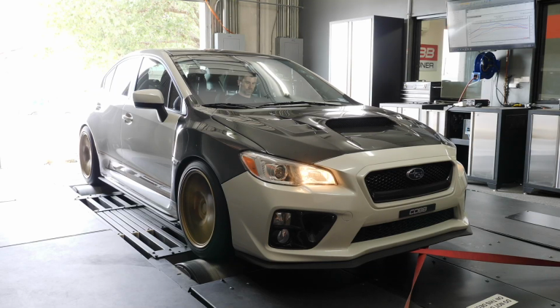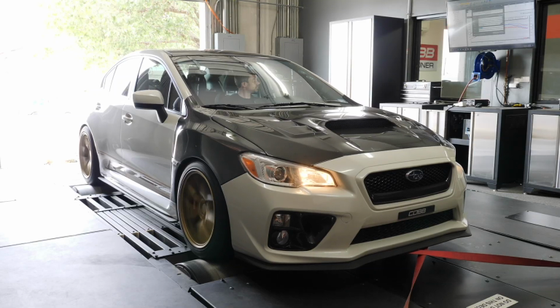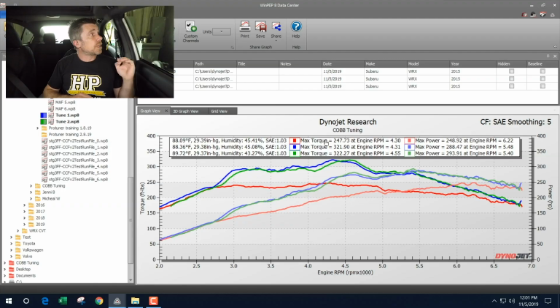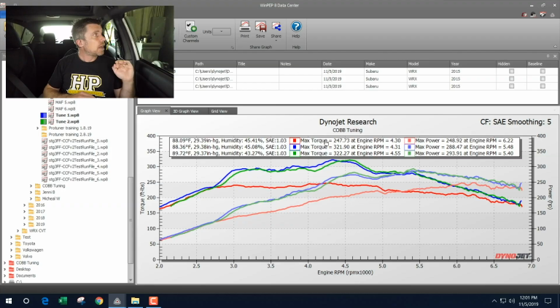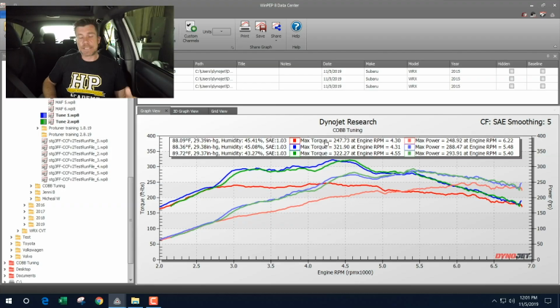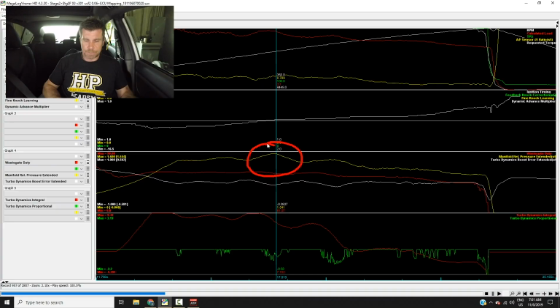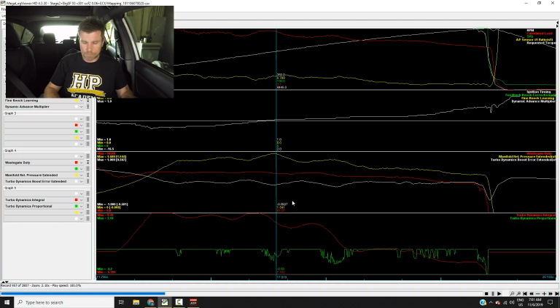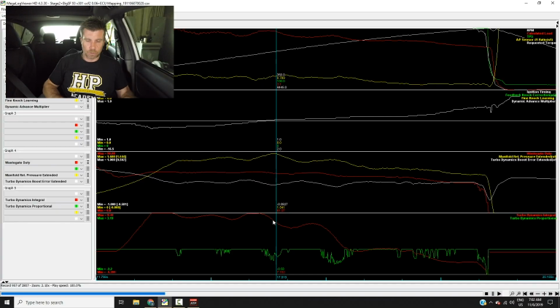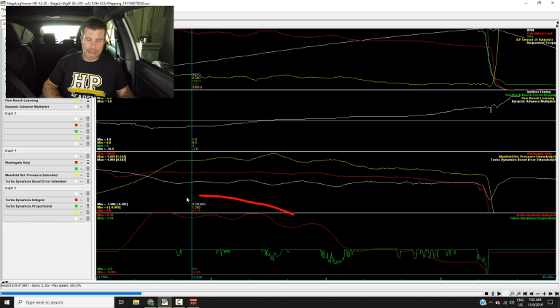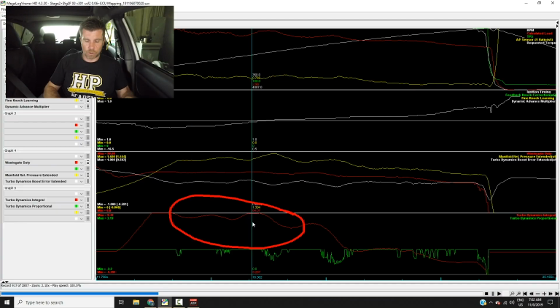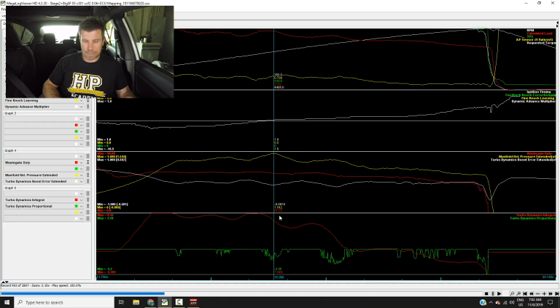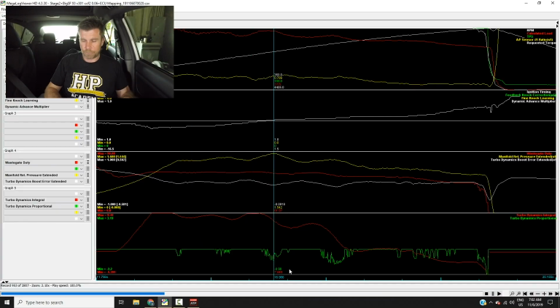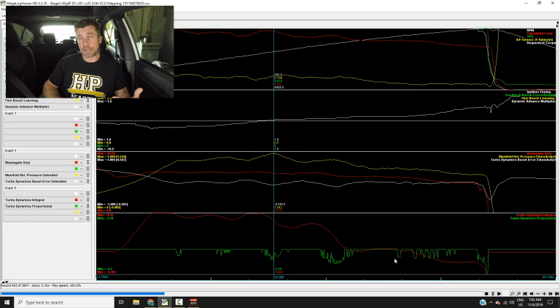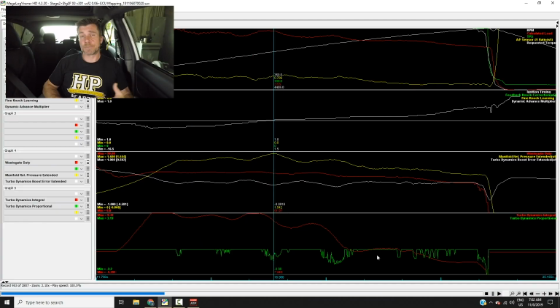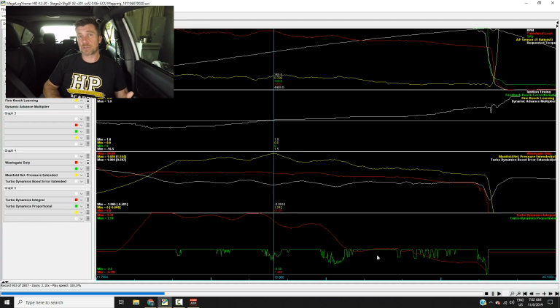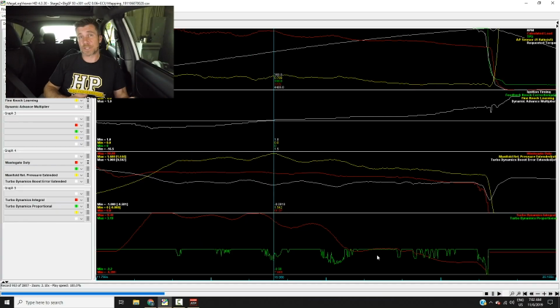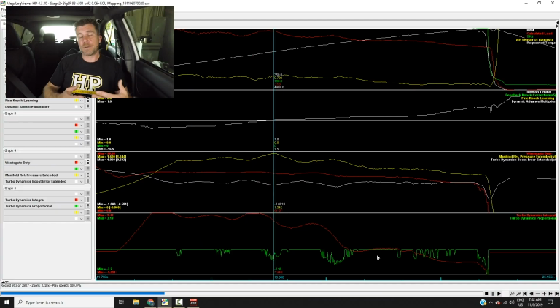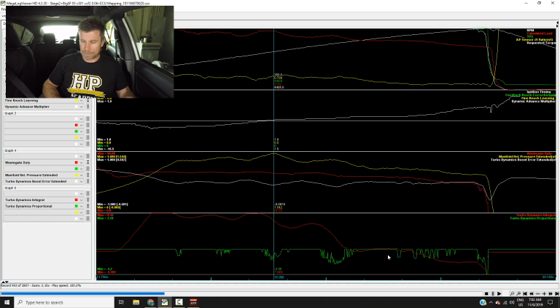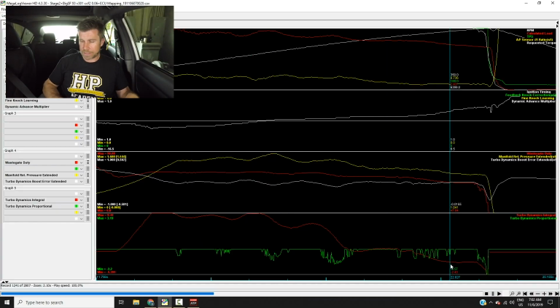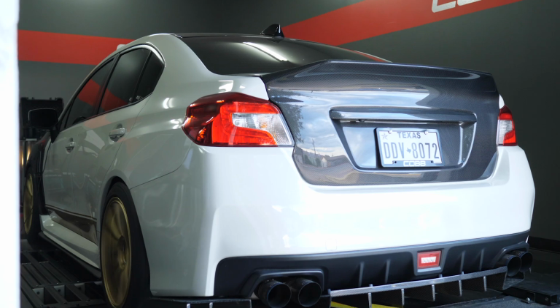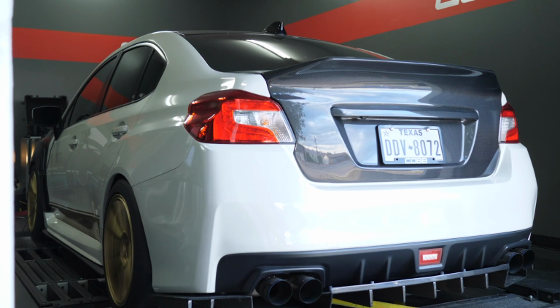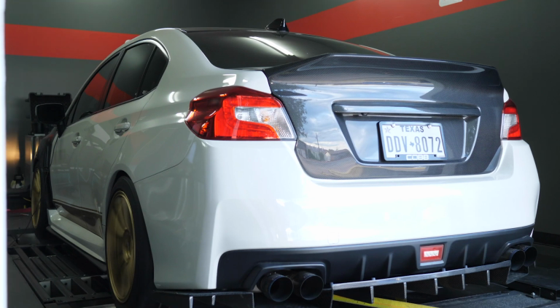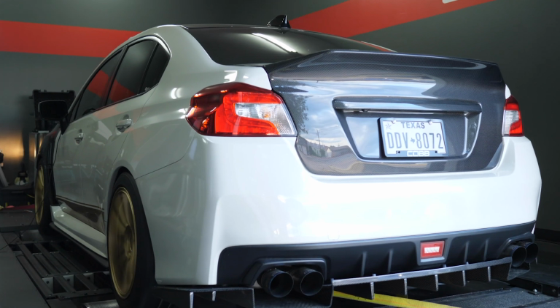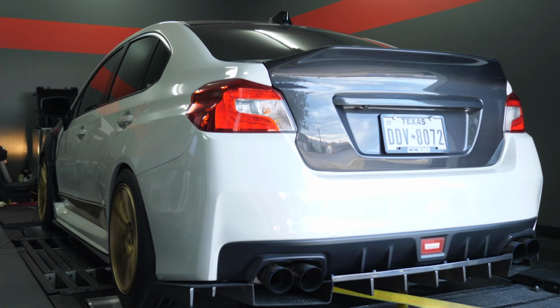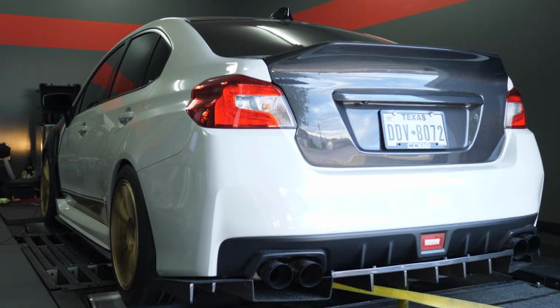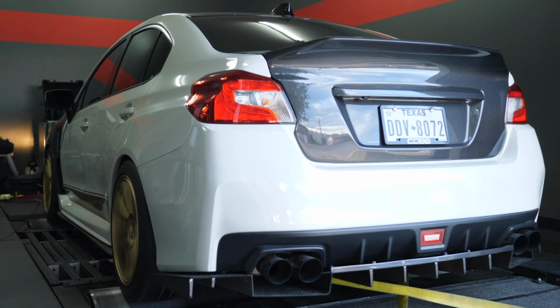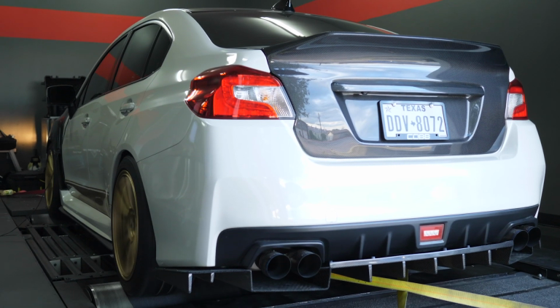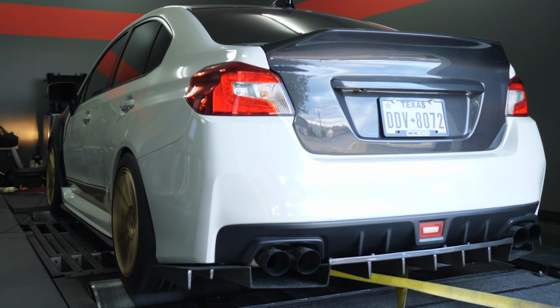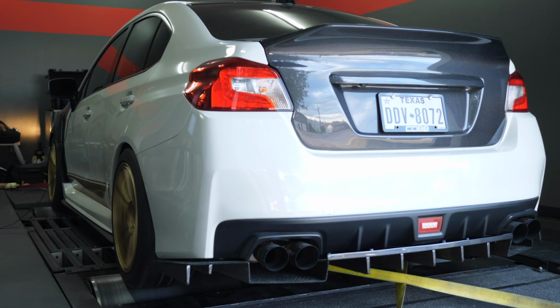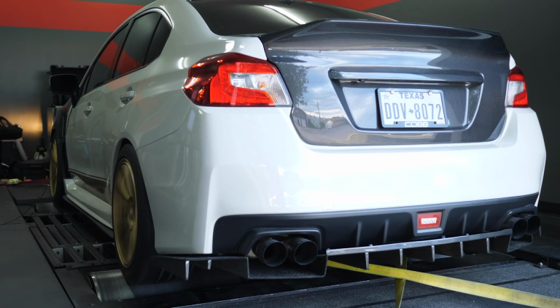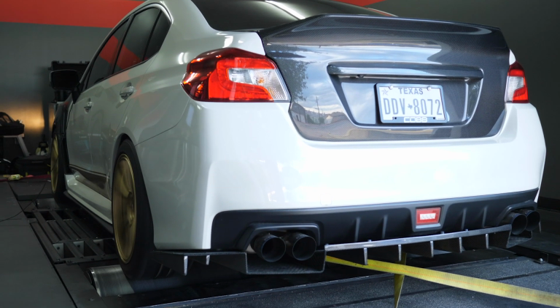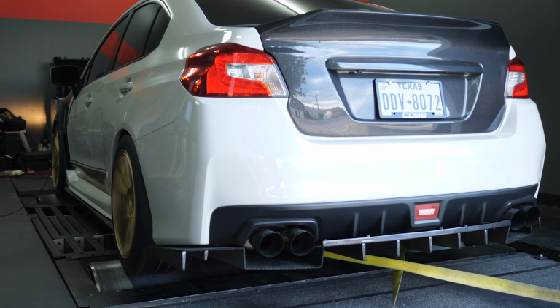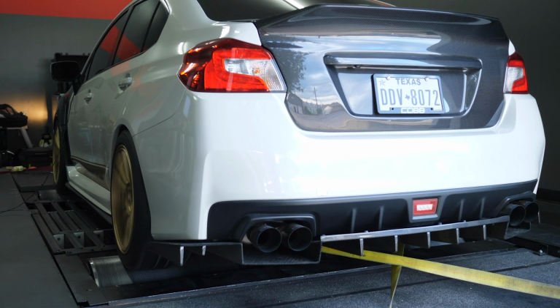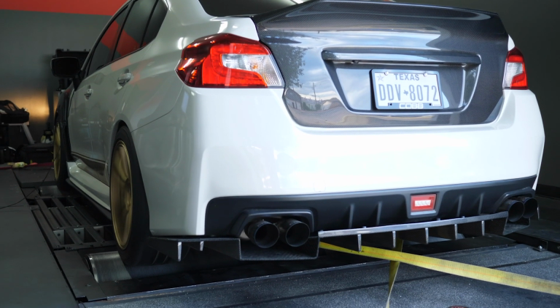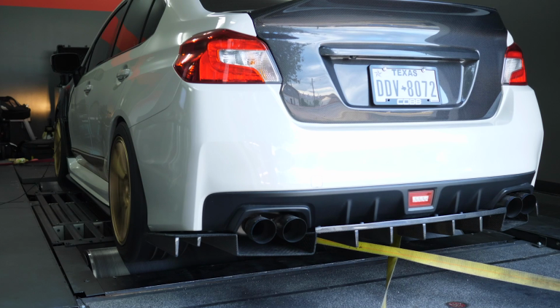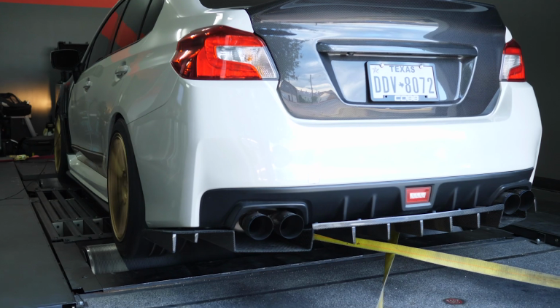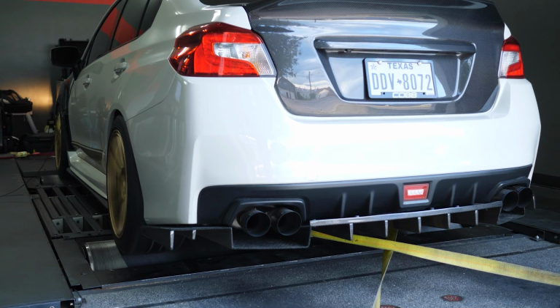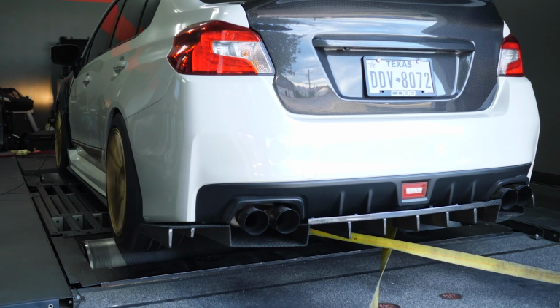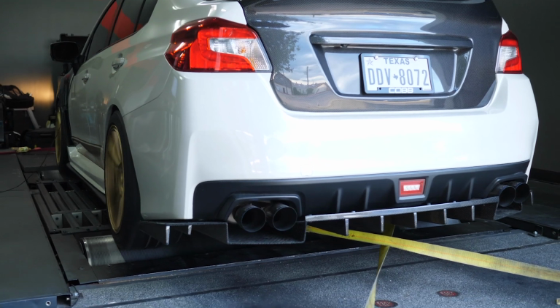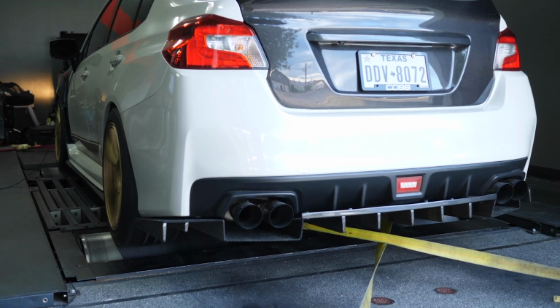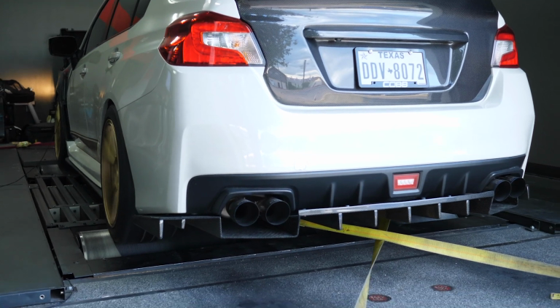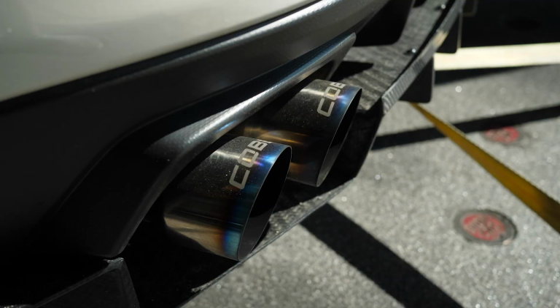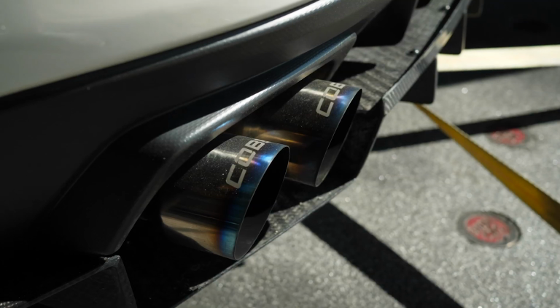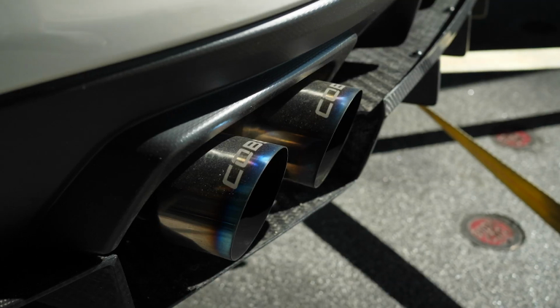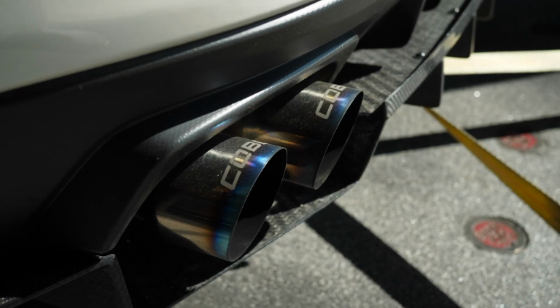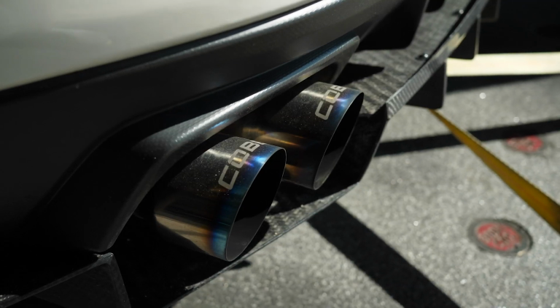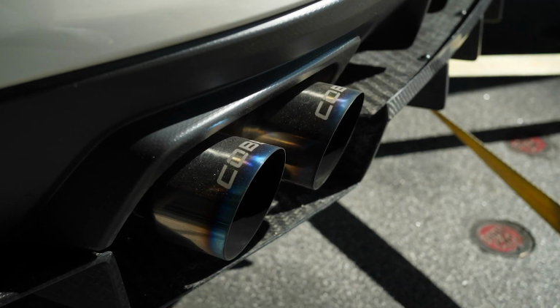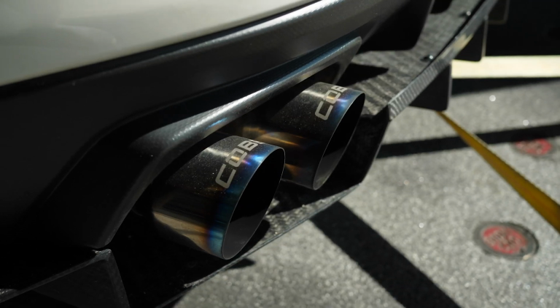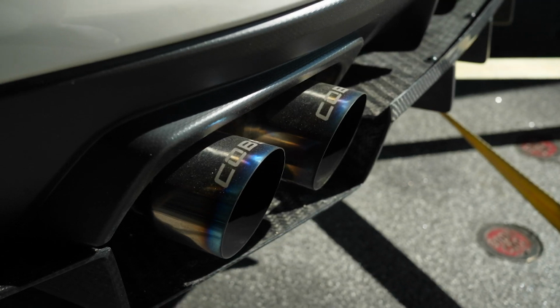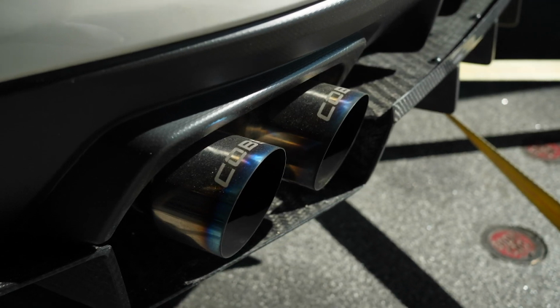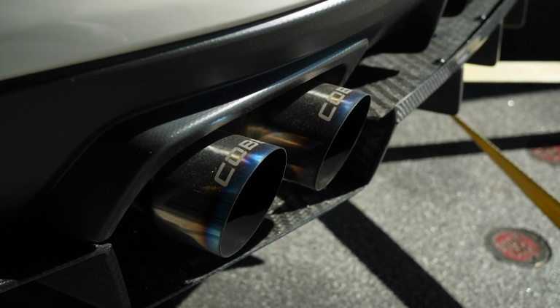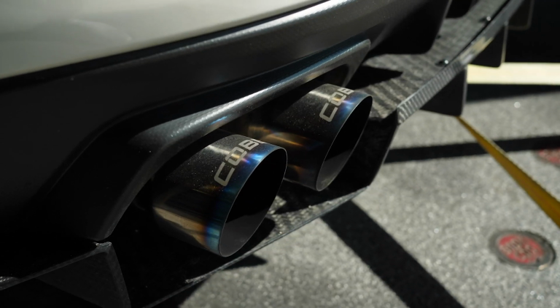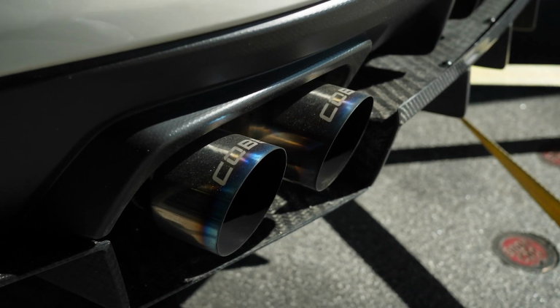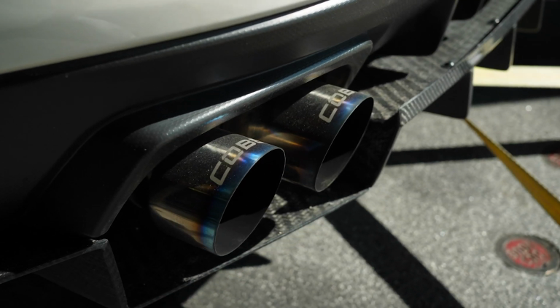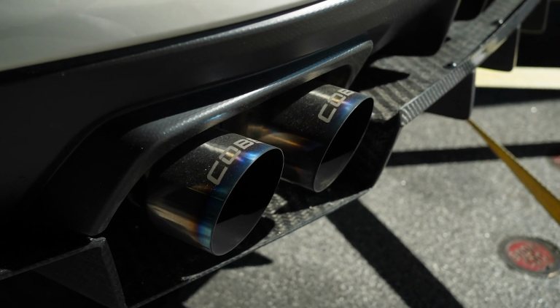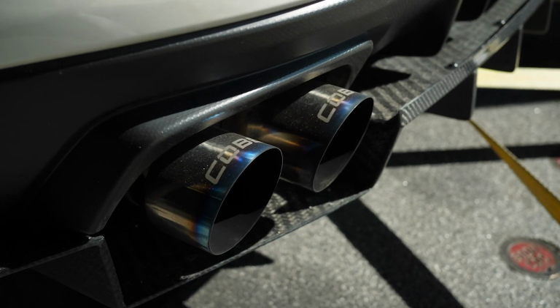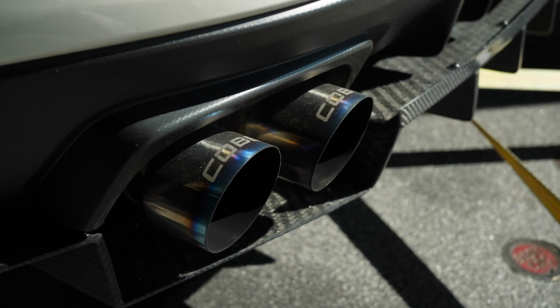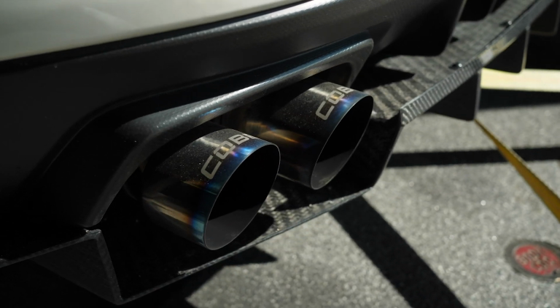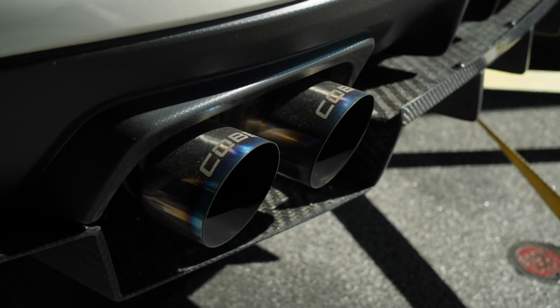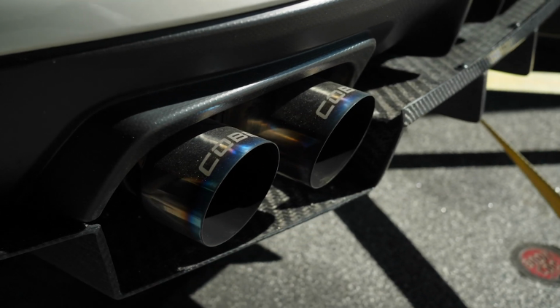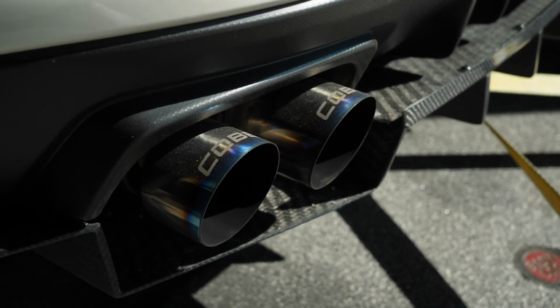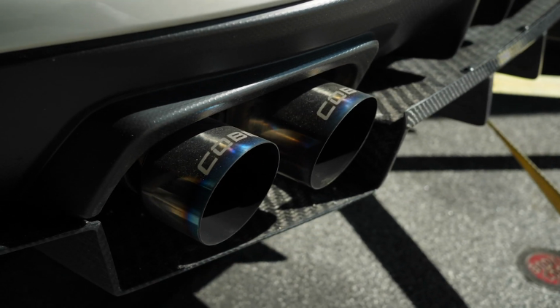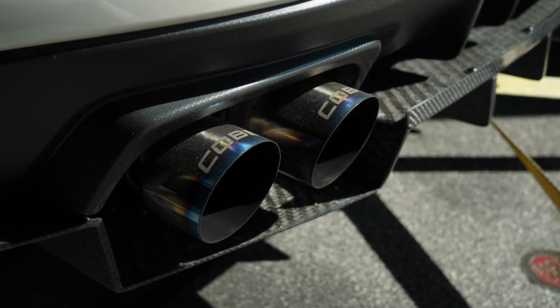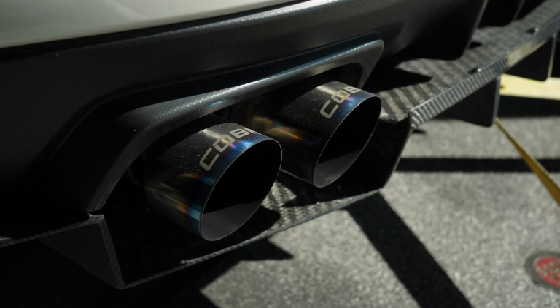You'll also learn how to optimise your boost control and how to use a data logging system in order to fast-track your tuning, making sure that you're making precise tuning changes to exactly the correct areas of your maps.